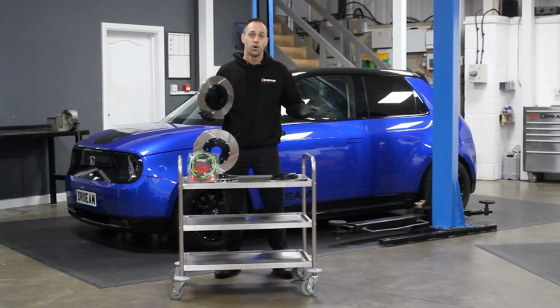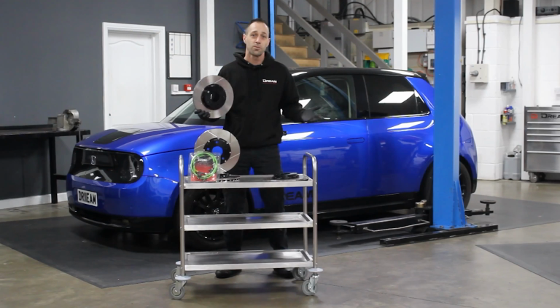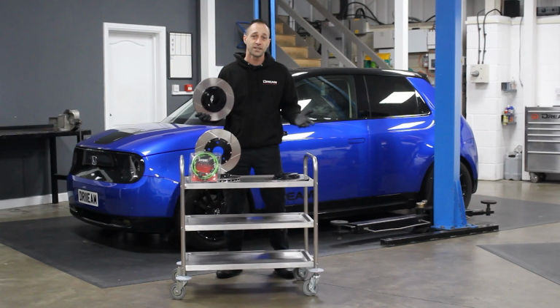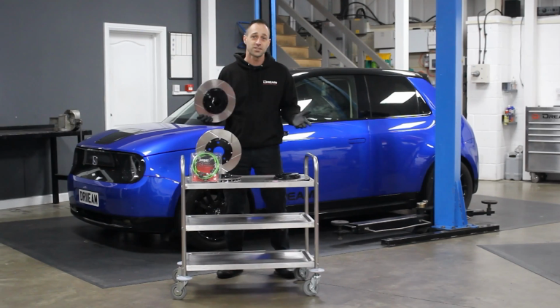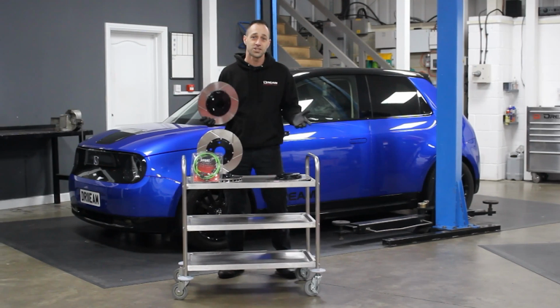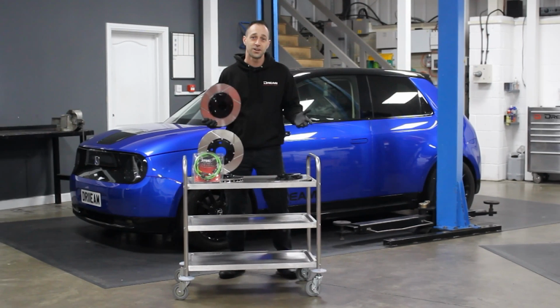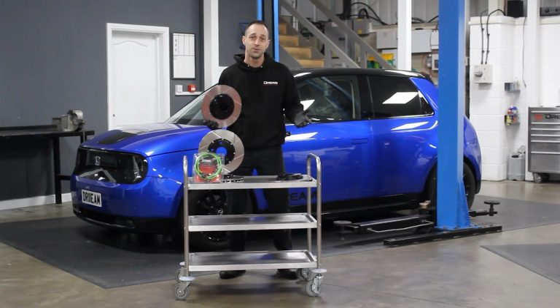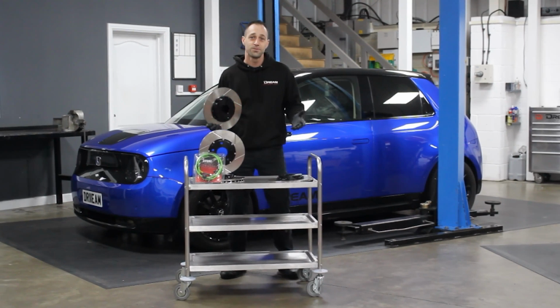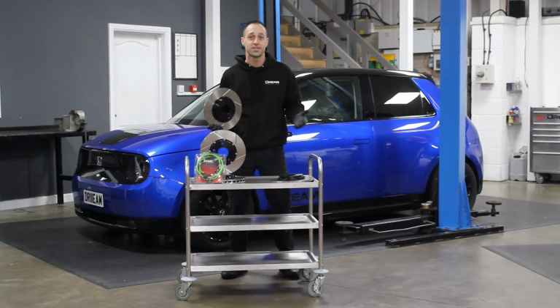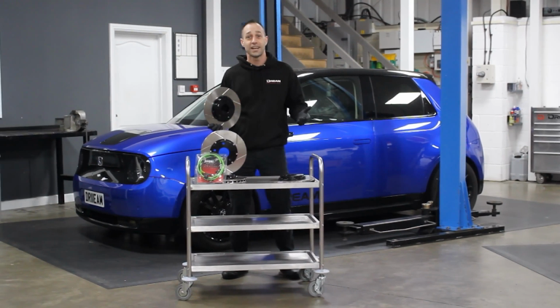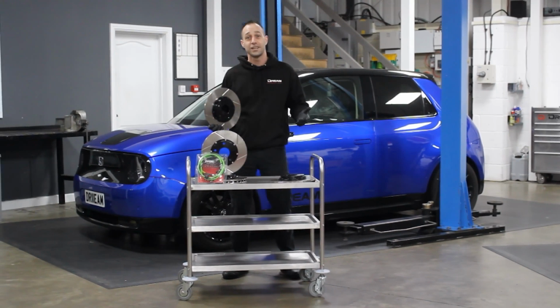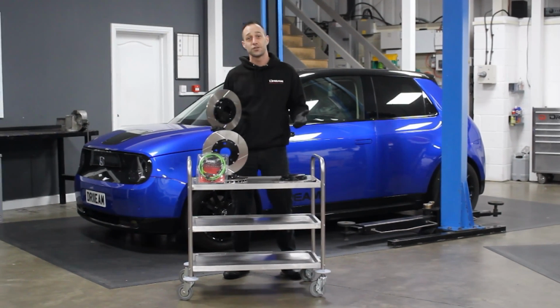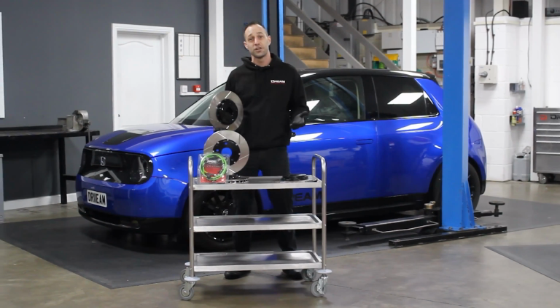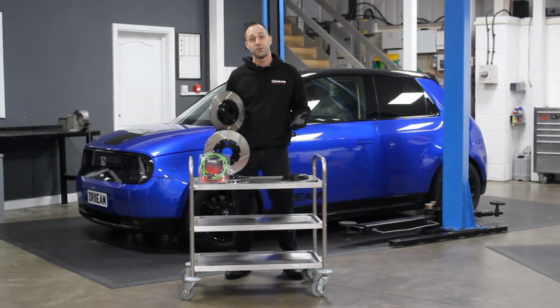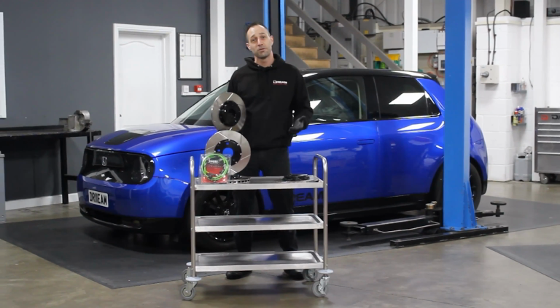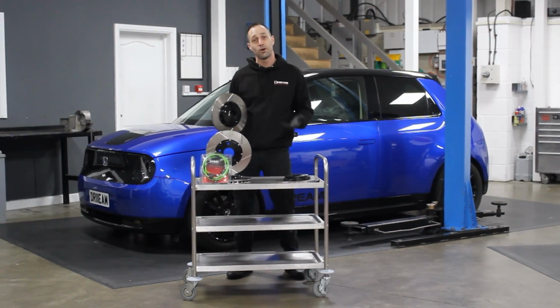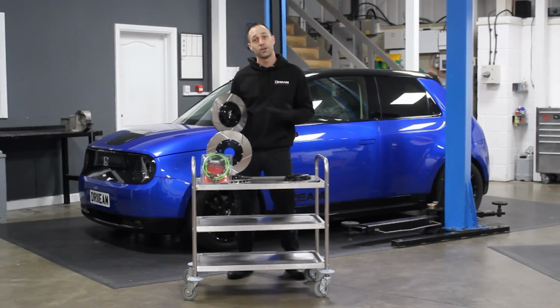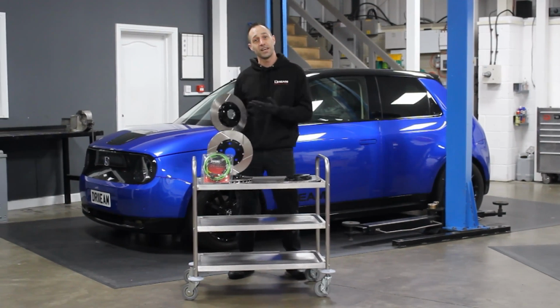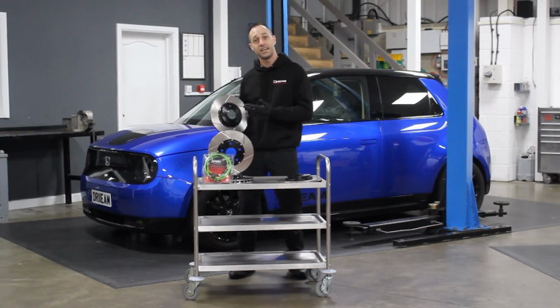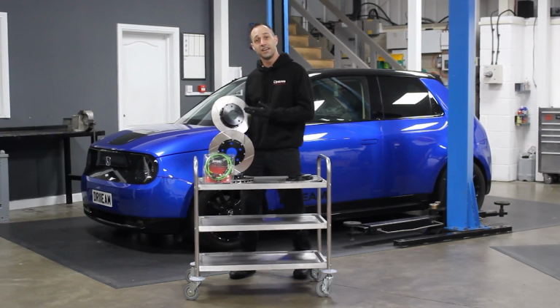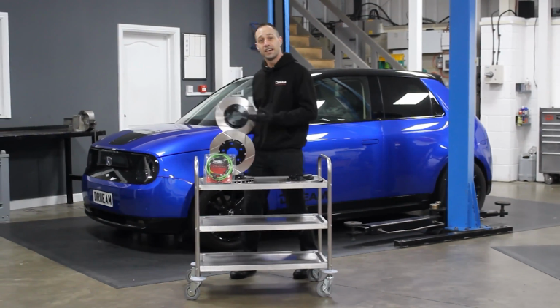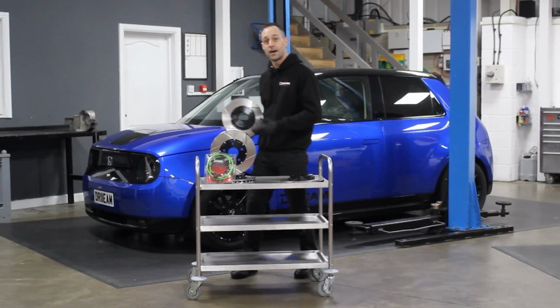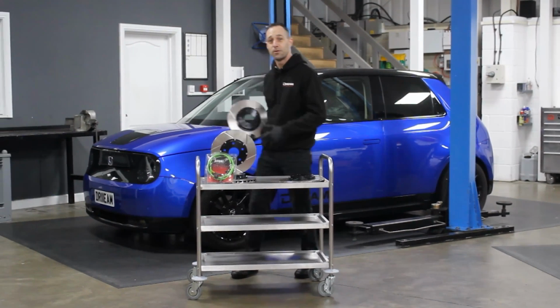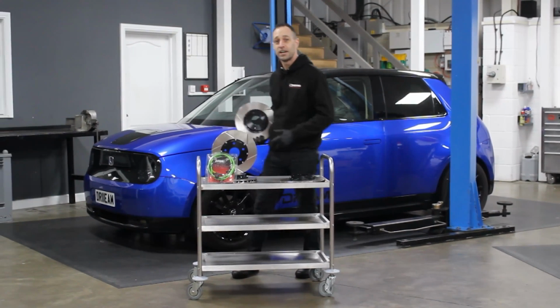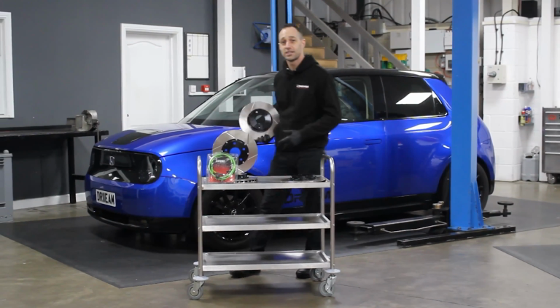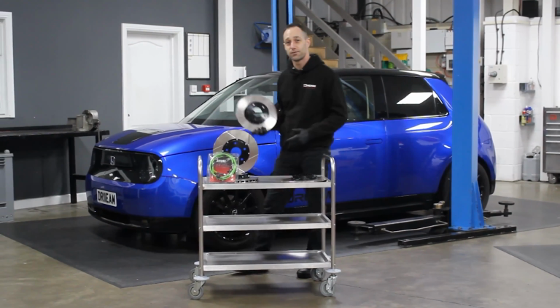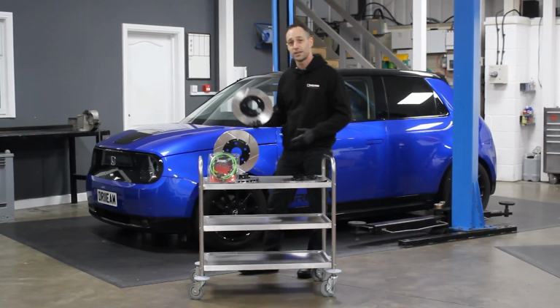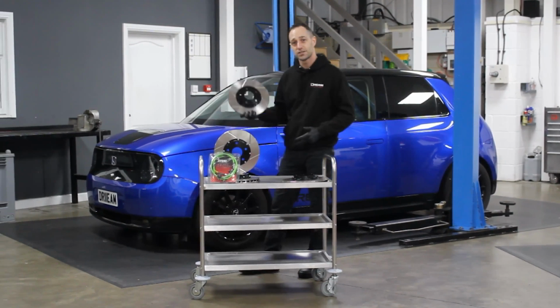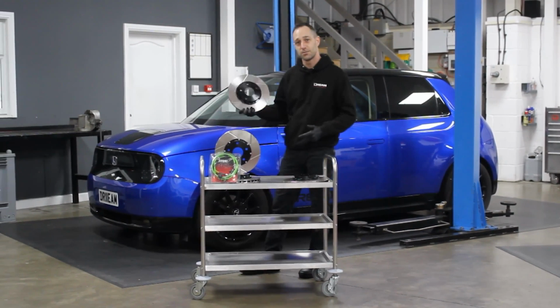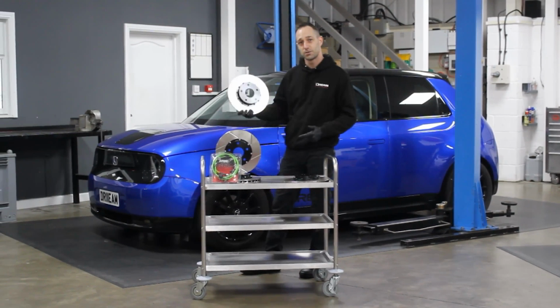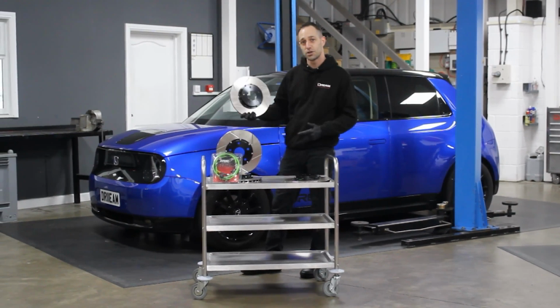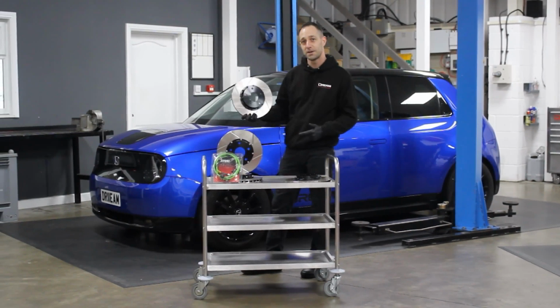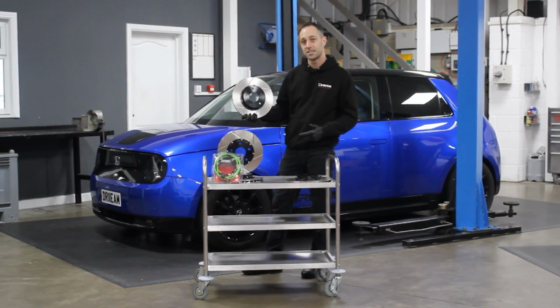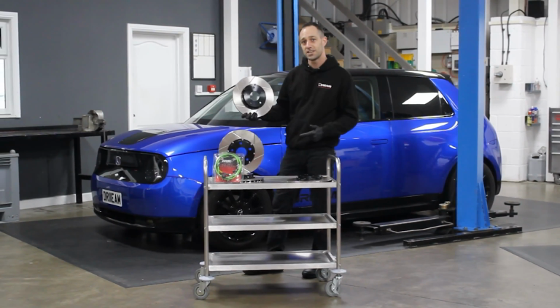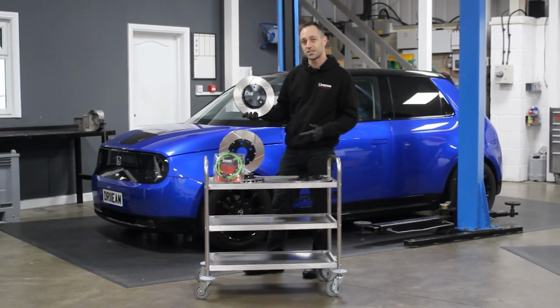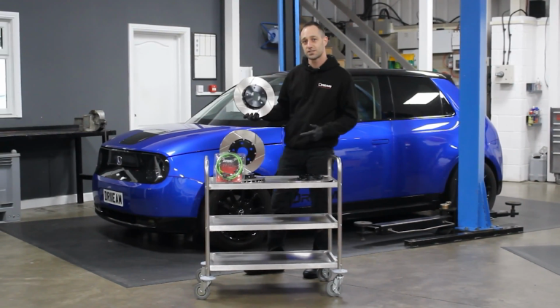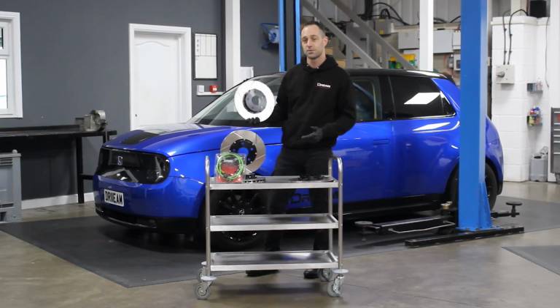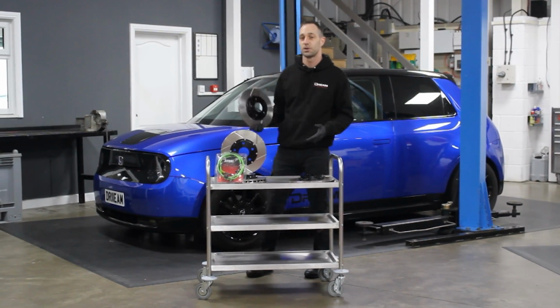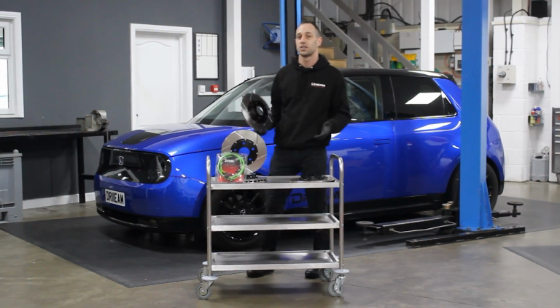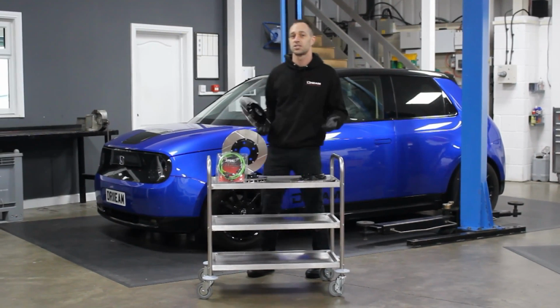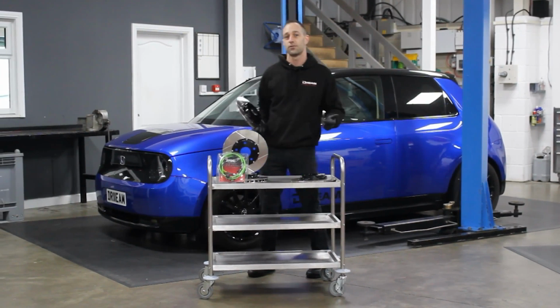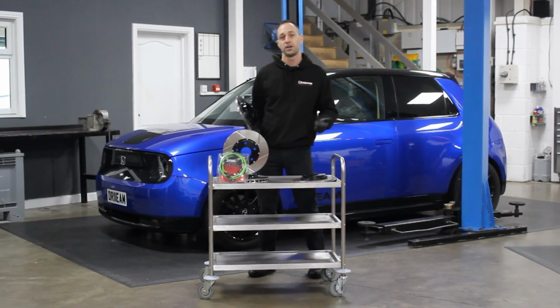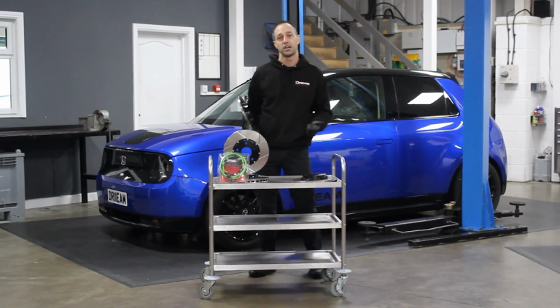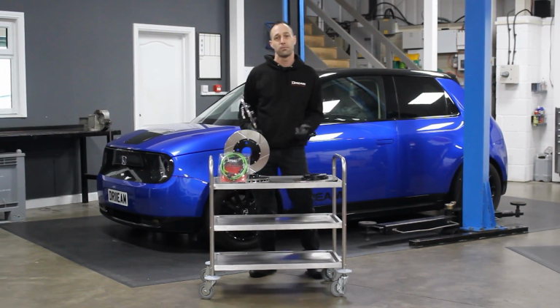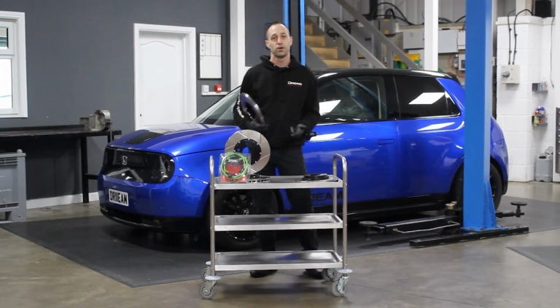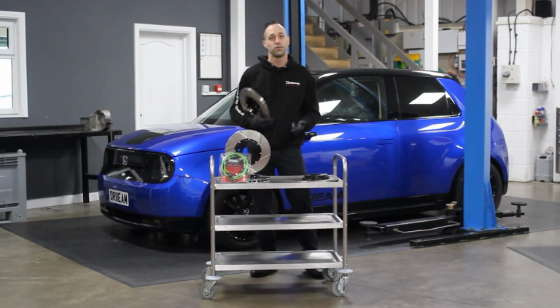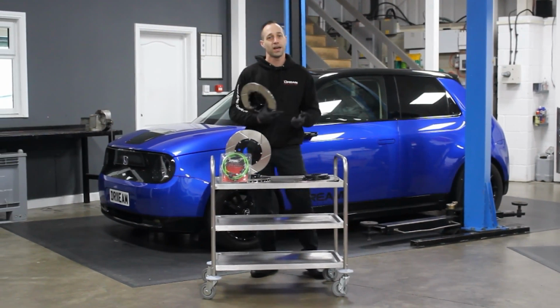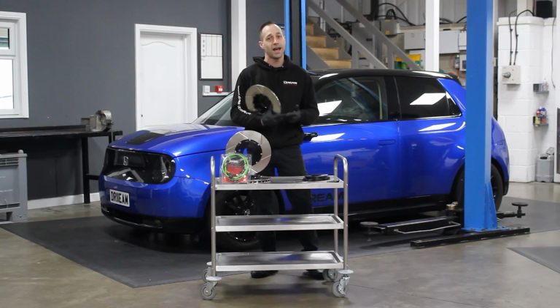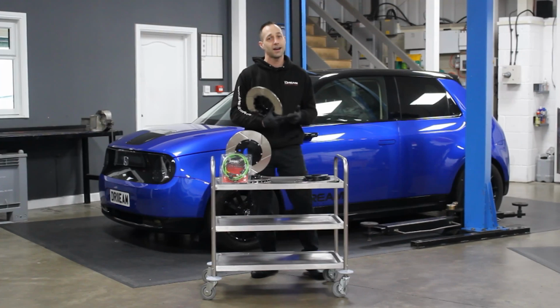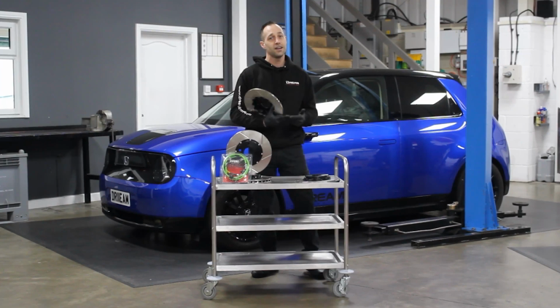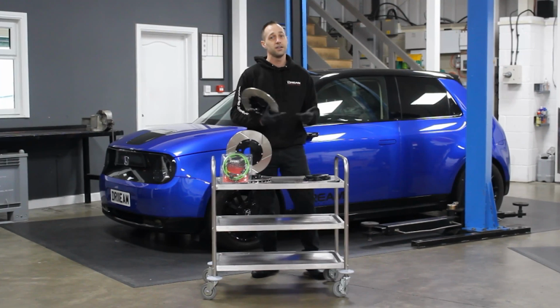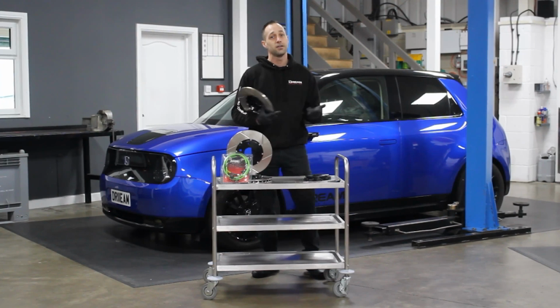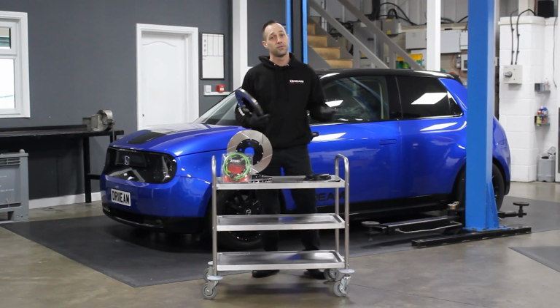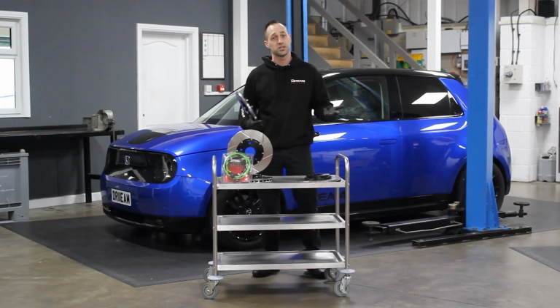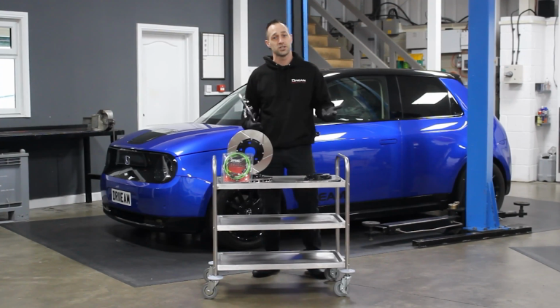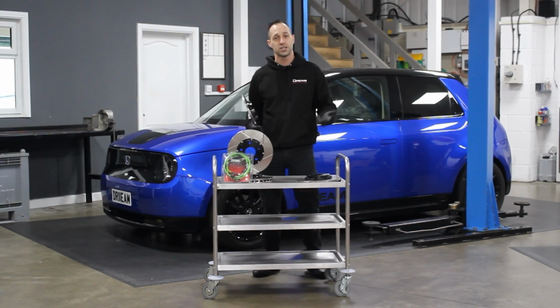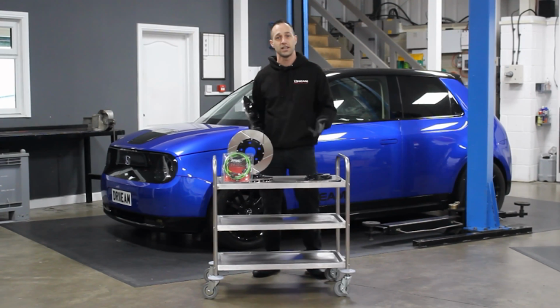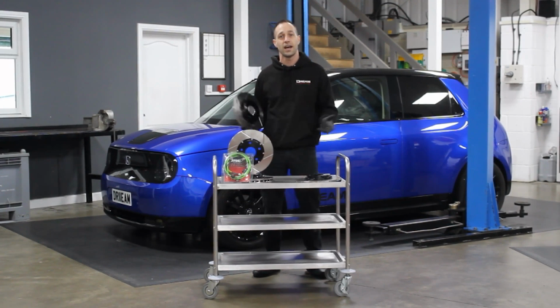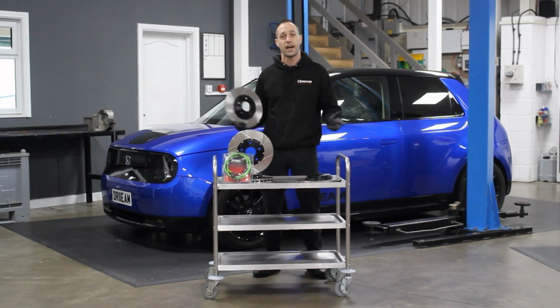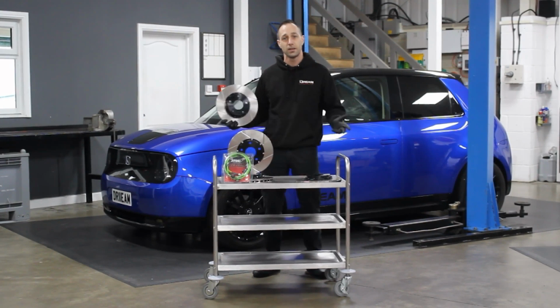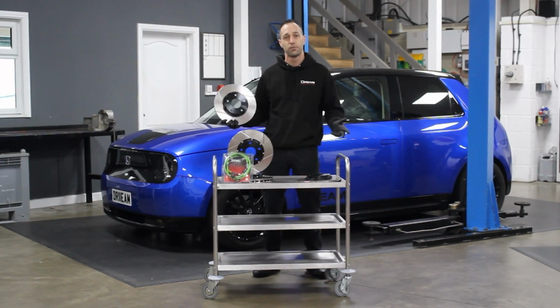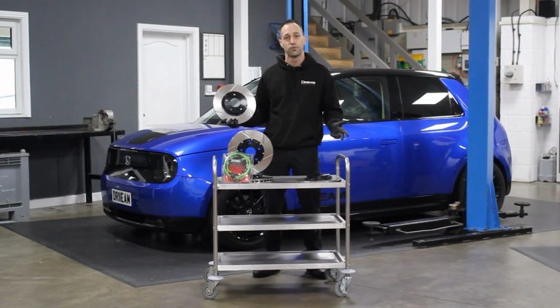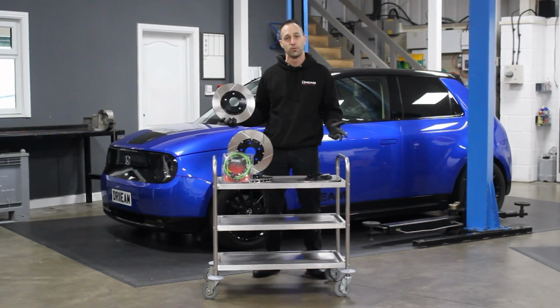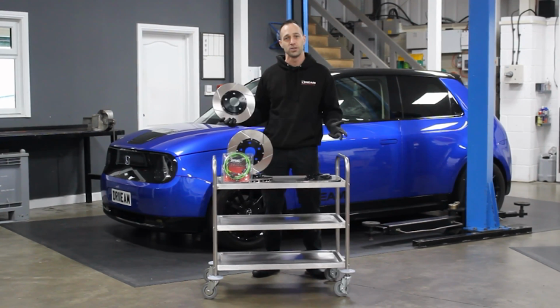Welcome back to the channel. Today you're joining me with the Honda e and we're here to fit some two-piece discs. We're going to see if we can improve the handling, efficiency and the performance.